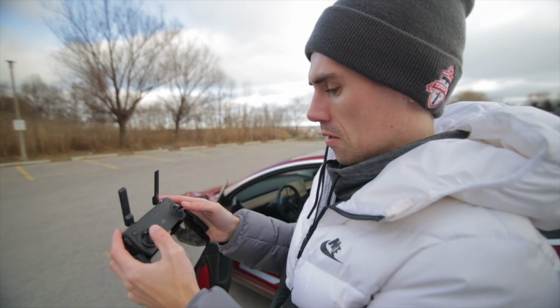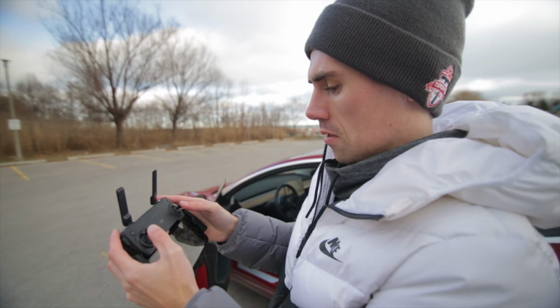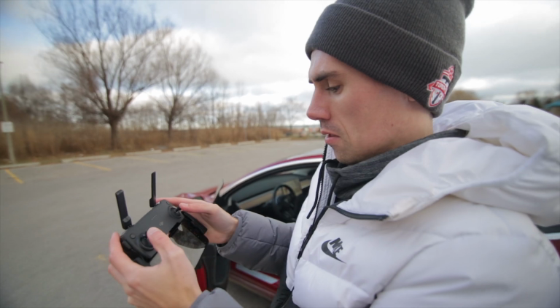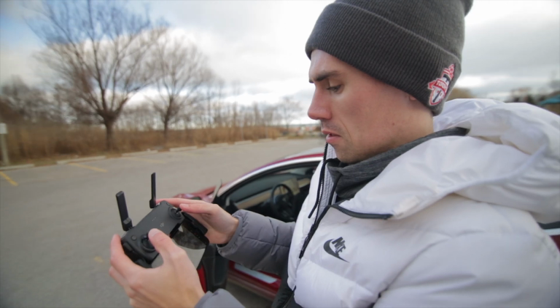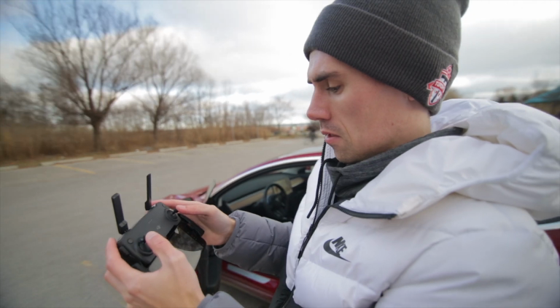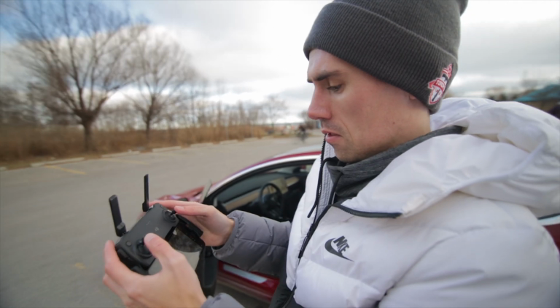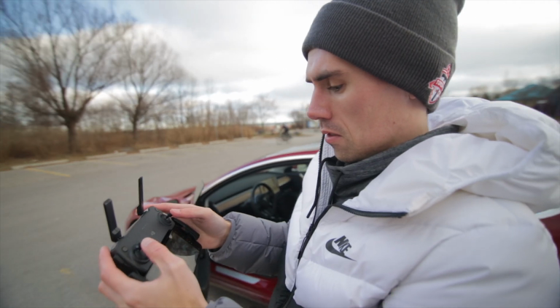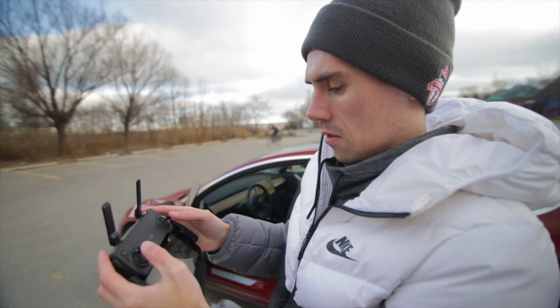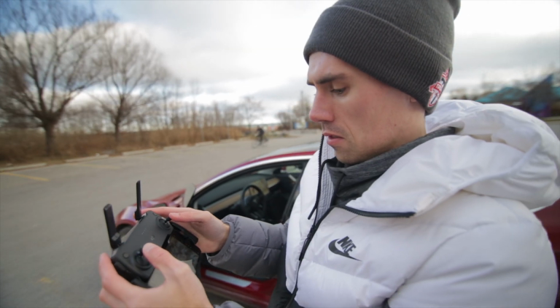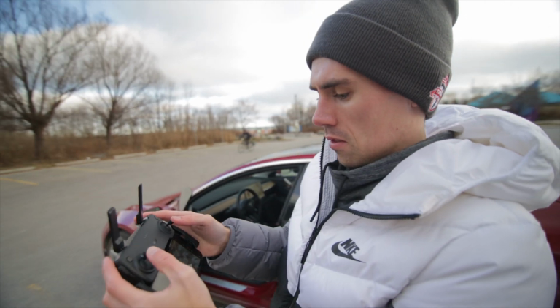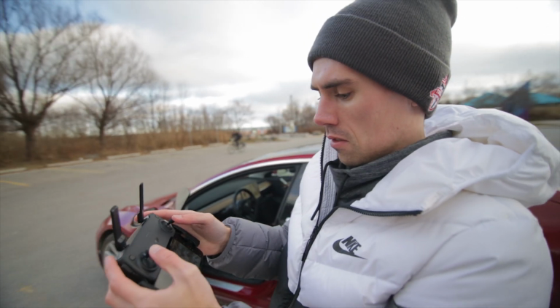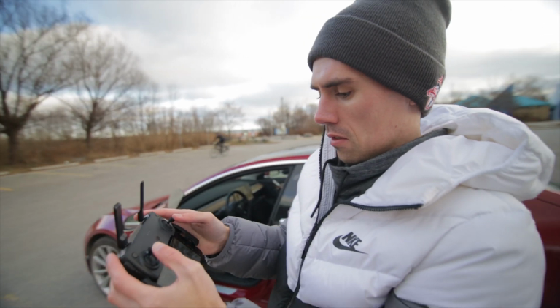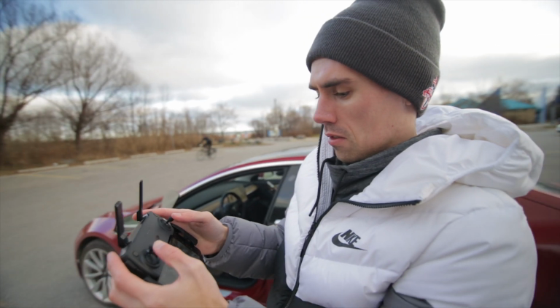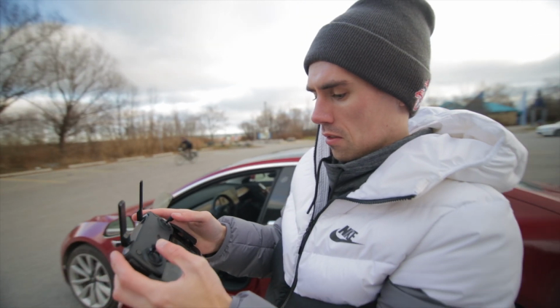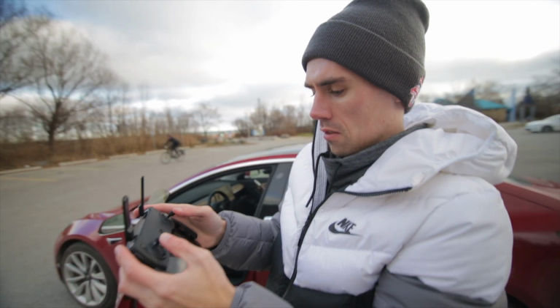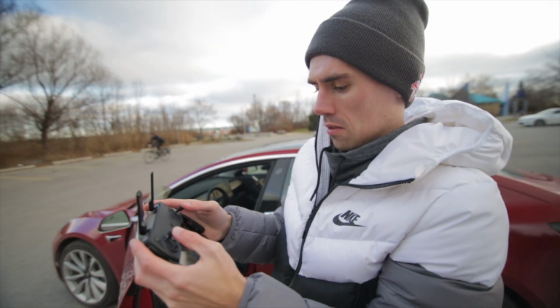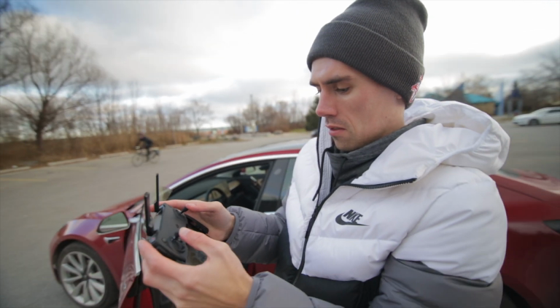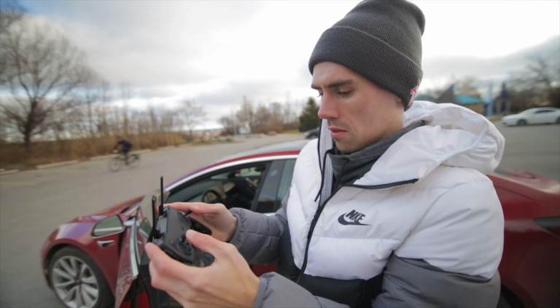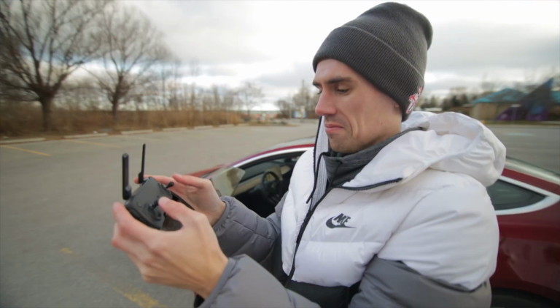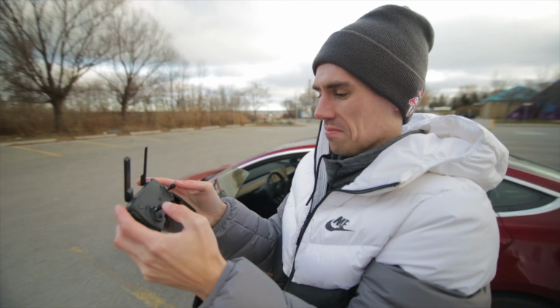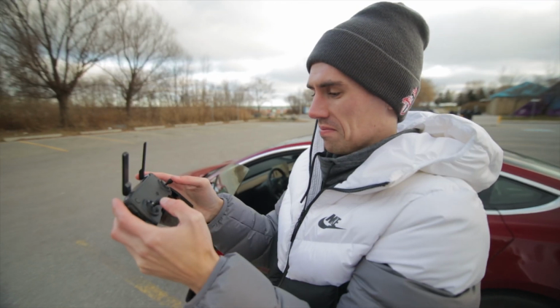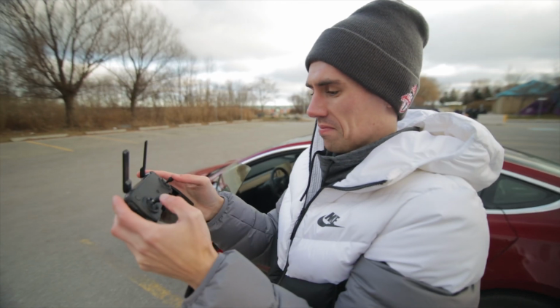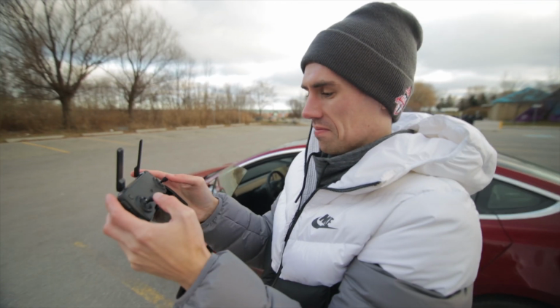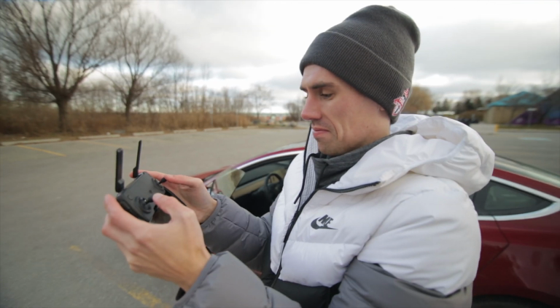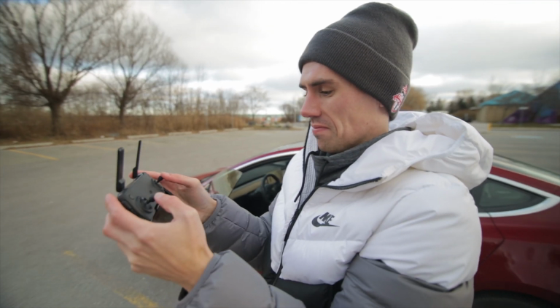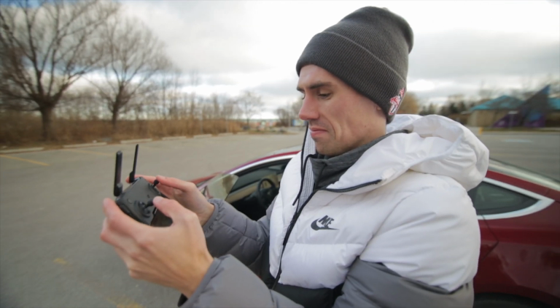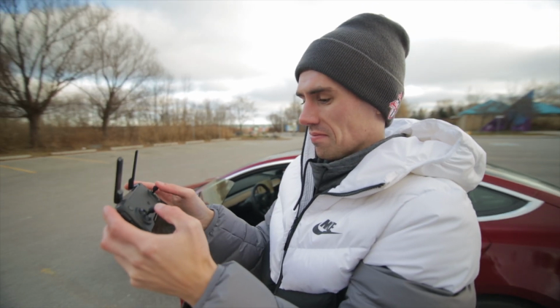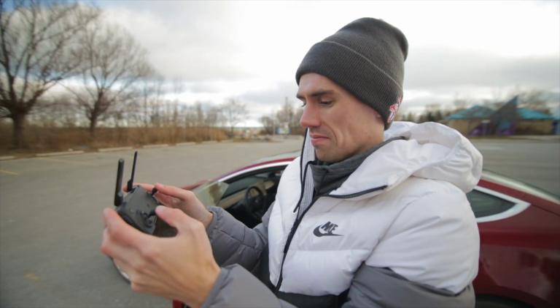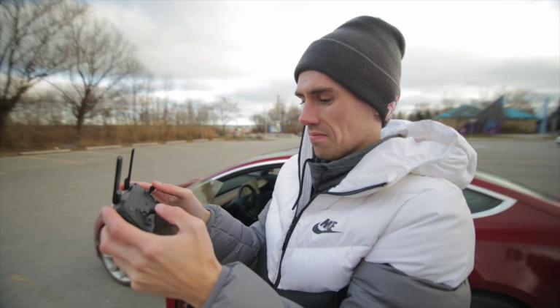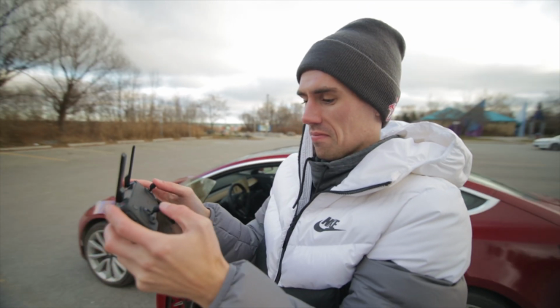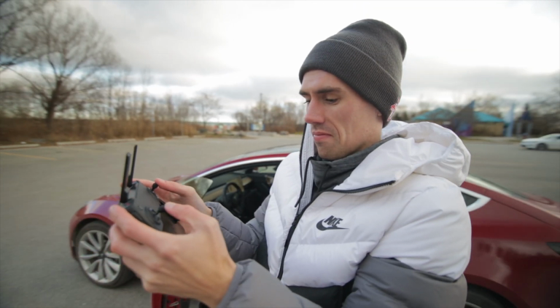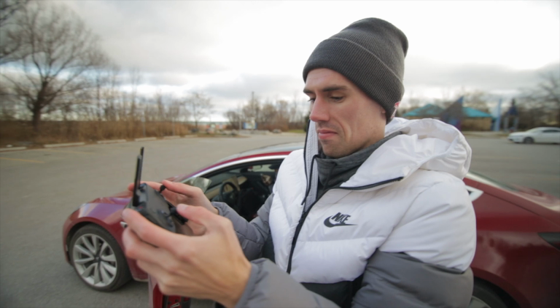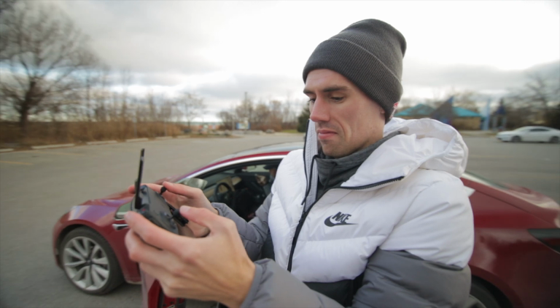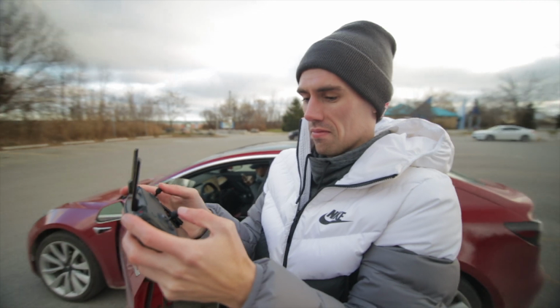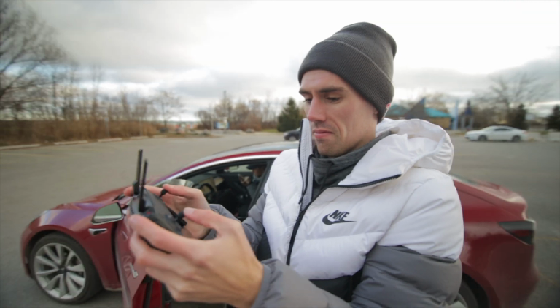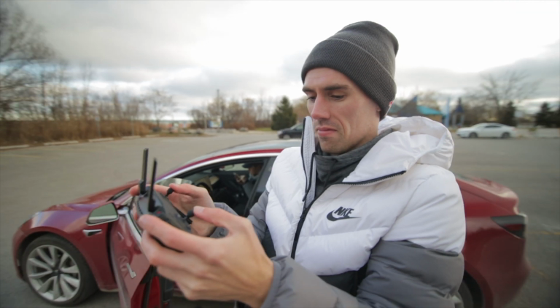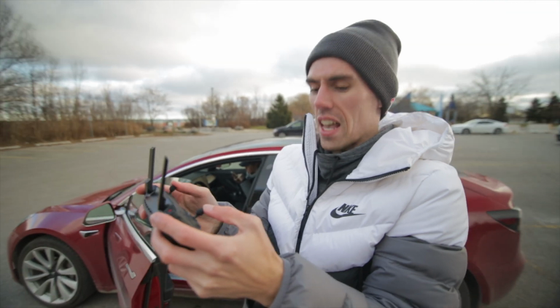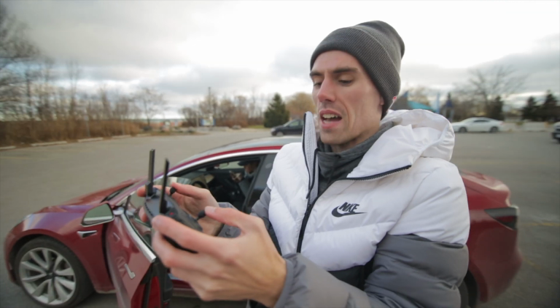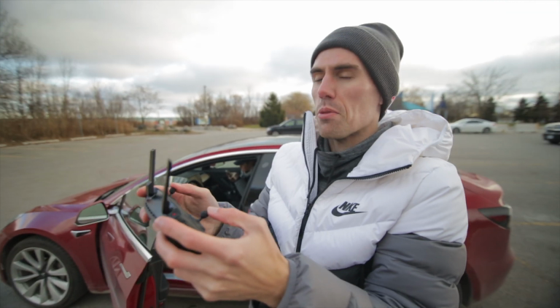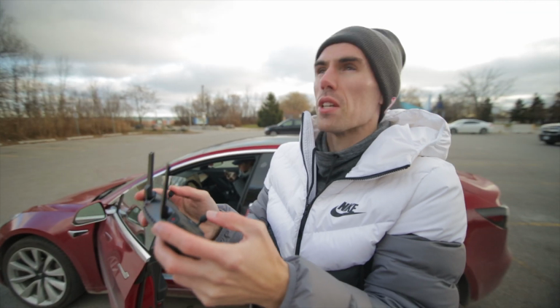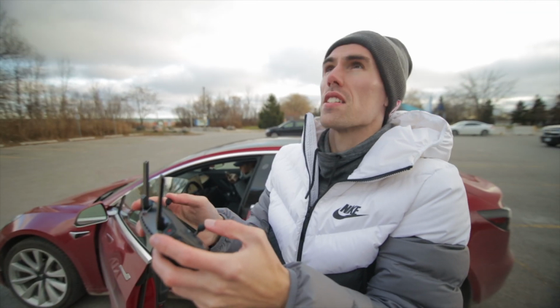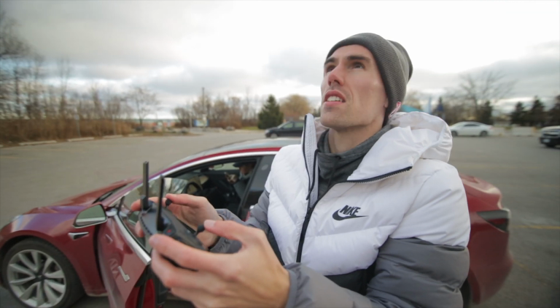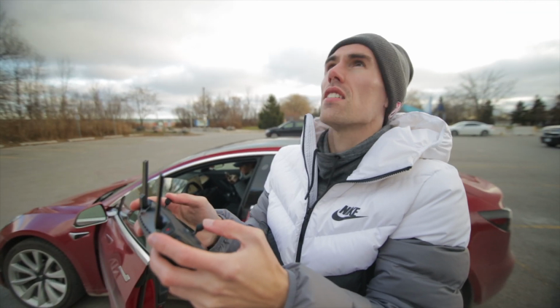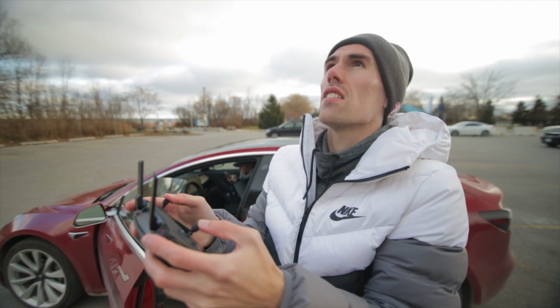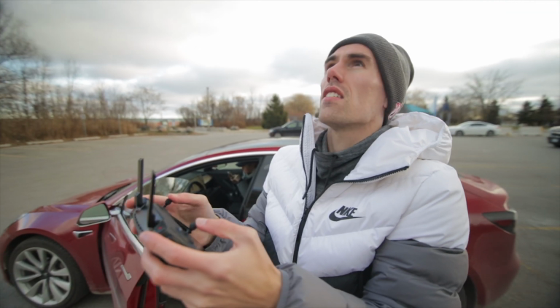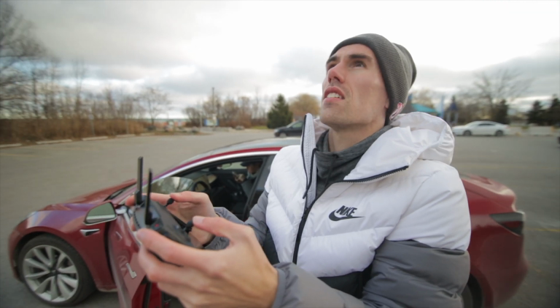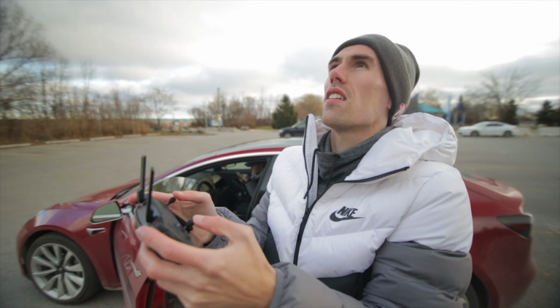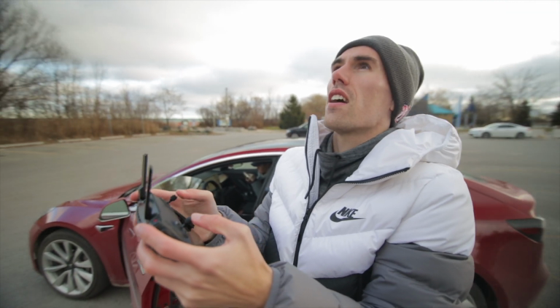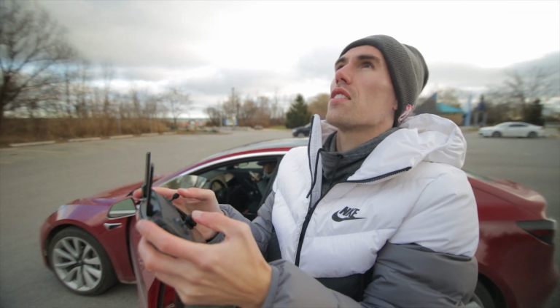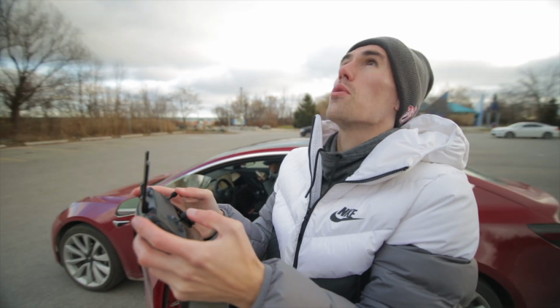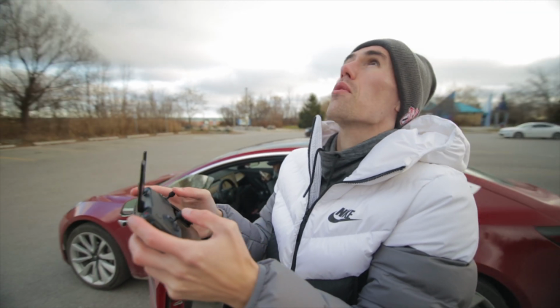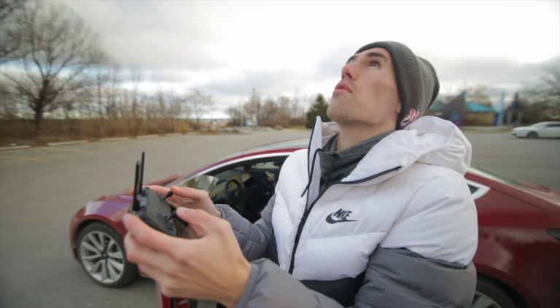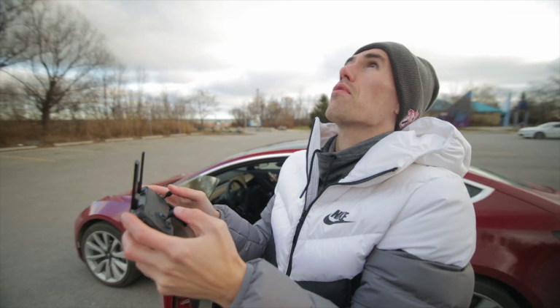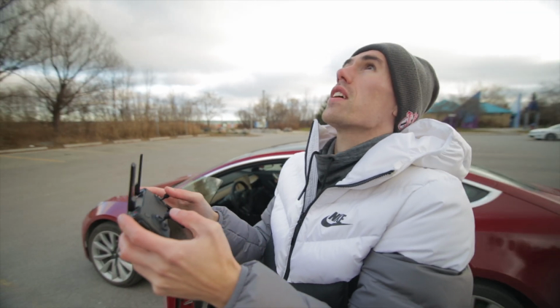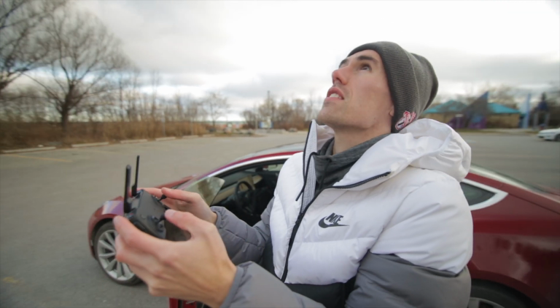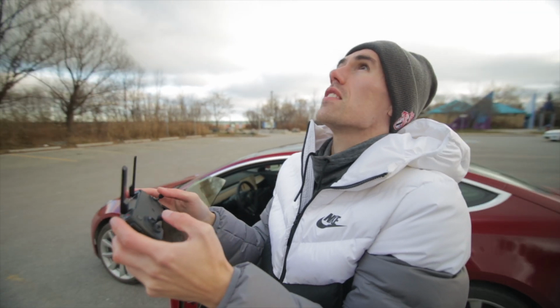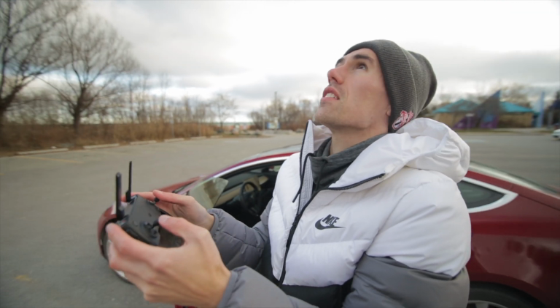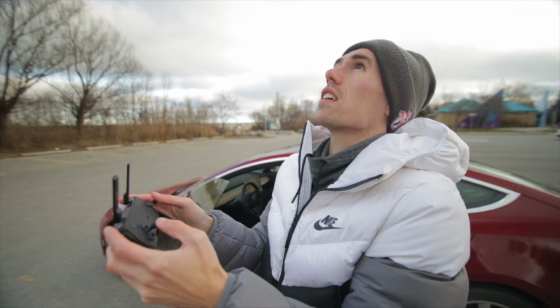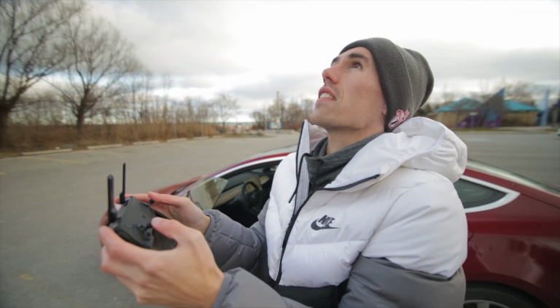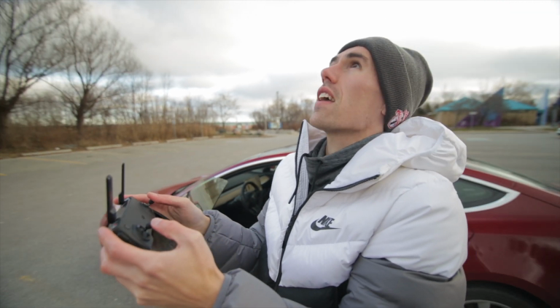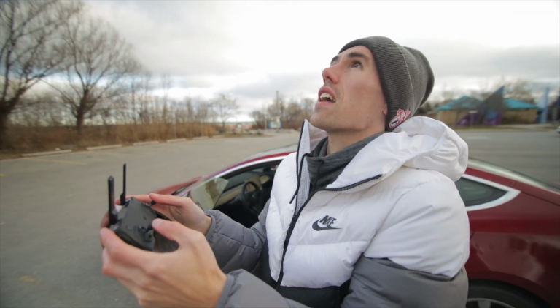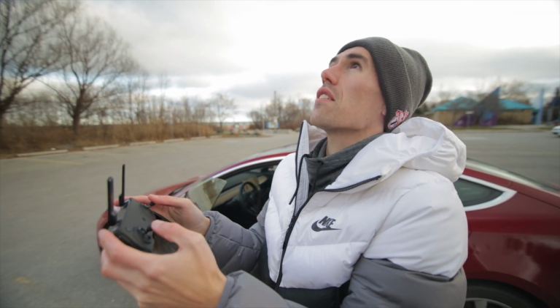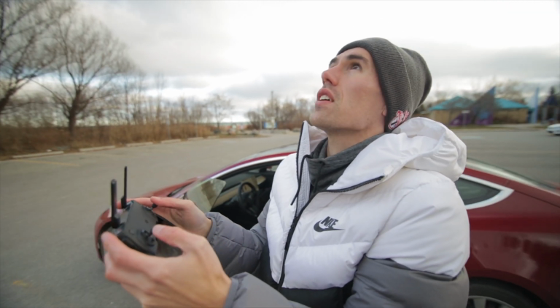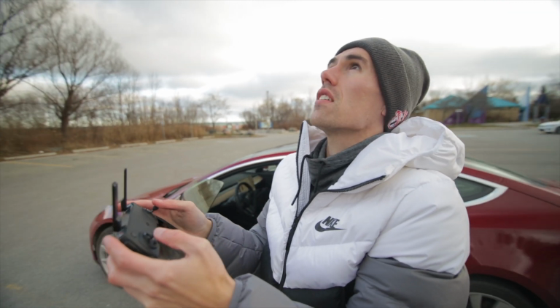Since this is Kevin's first drone, how do you find the flying — is it easy? Pretty easy. Two or three flights and you'll get the hang of it.